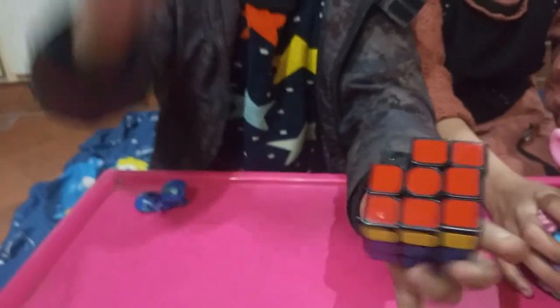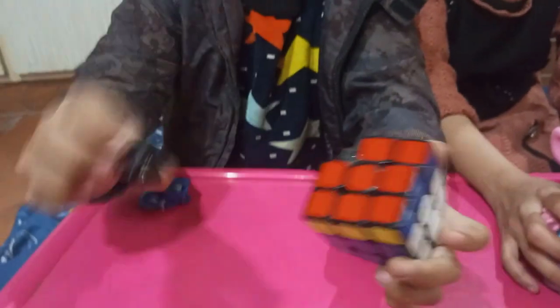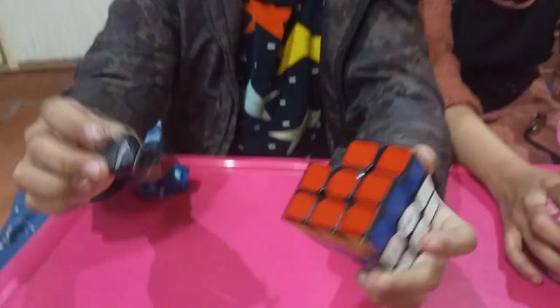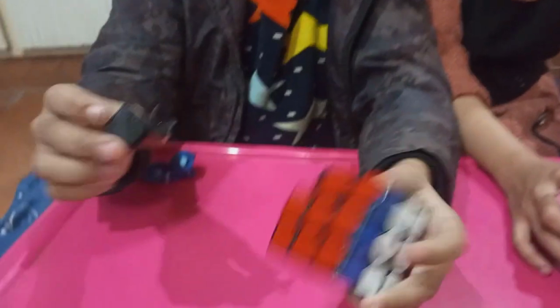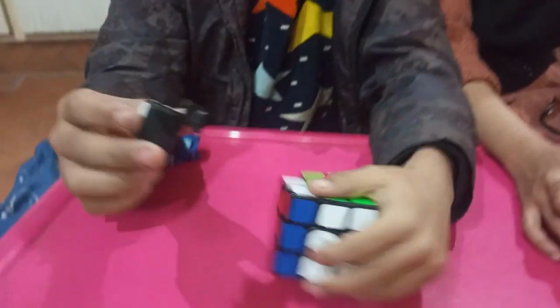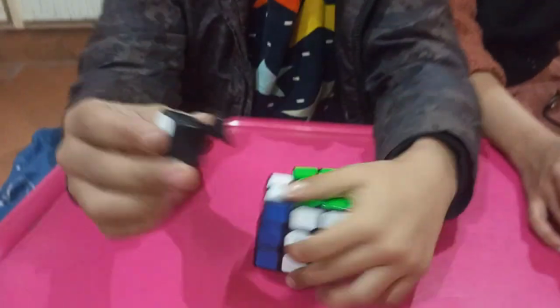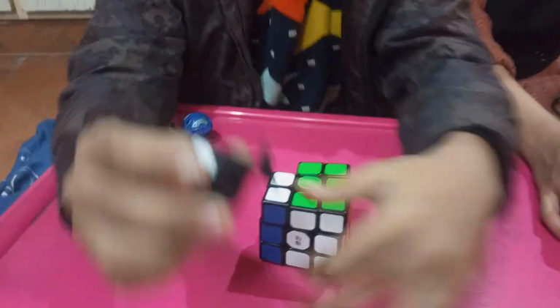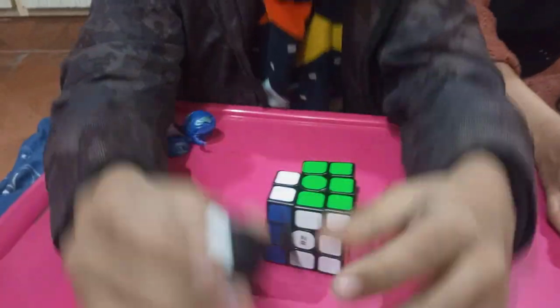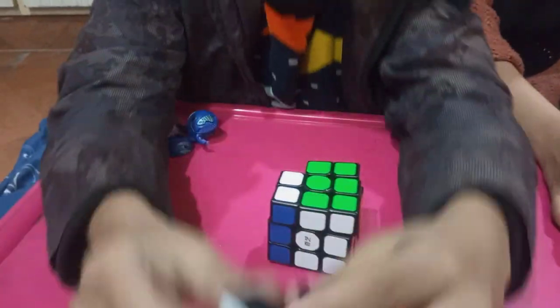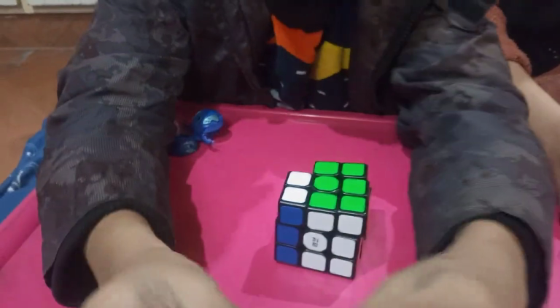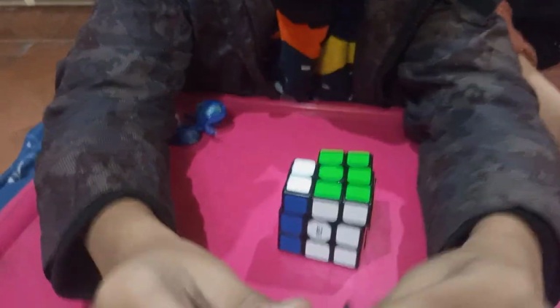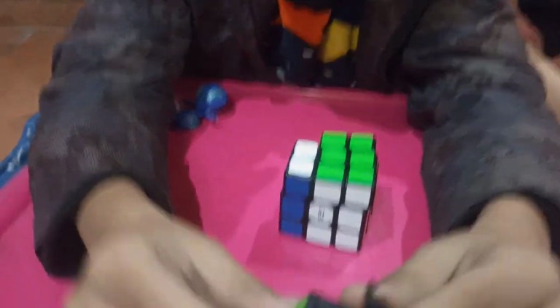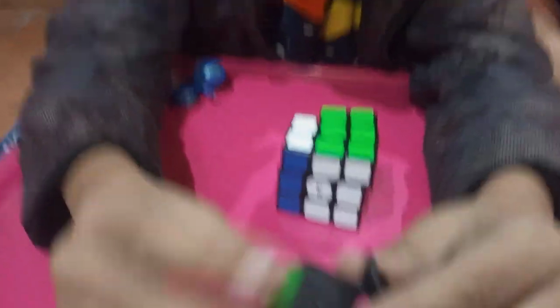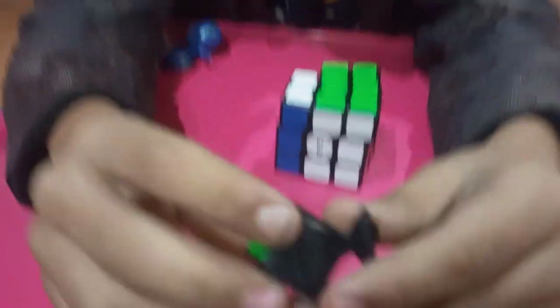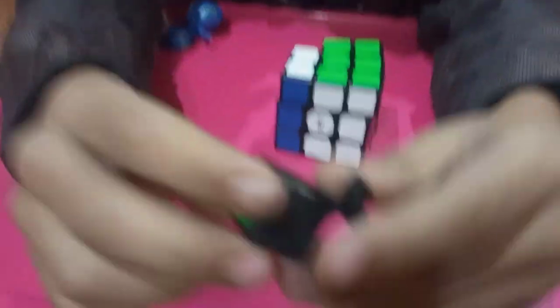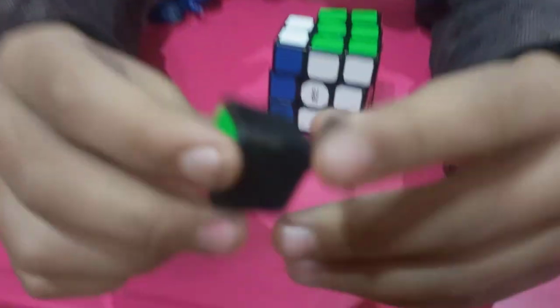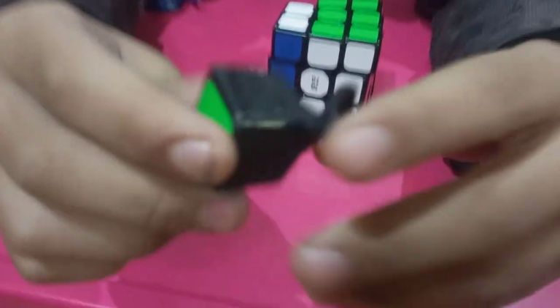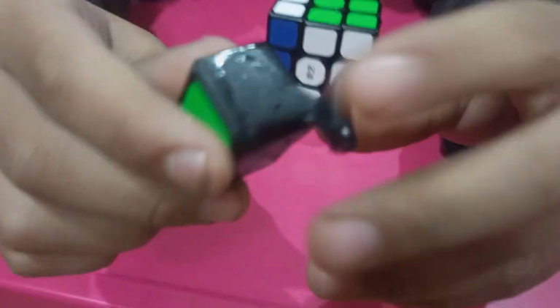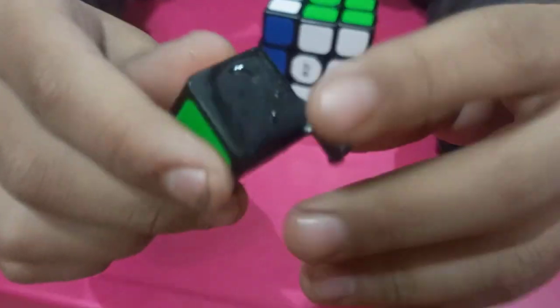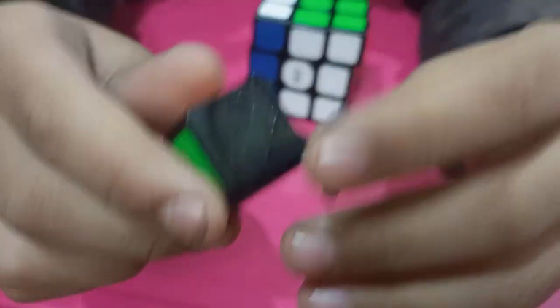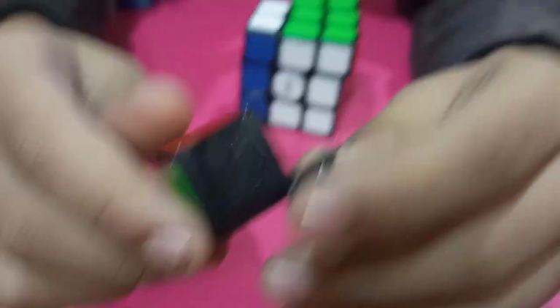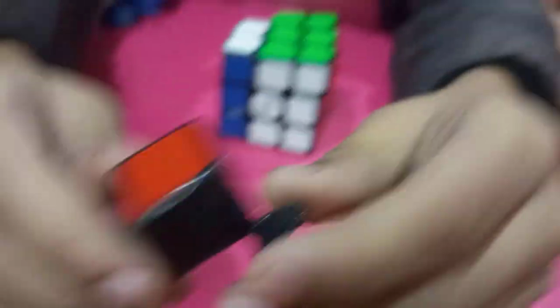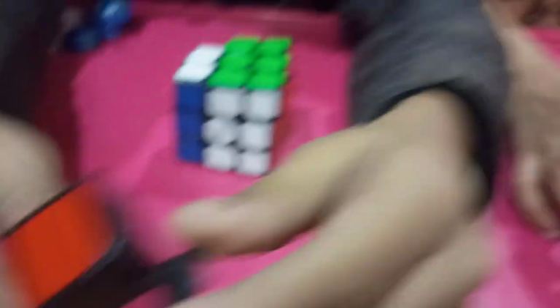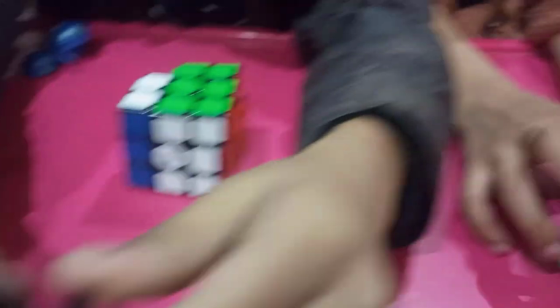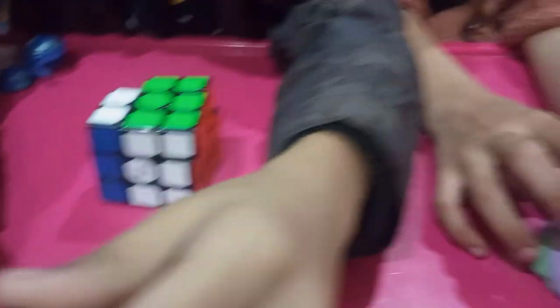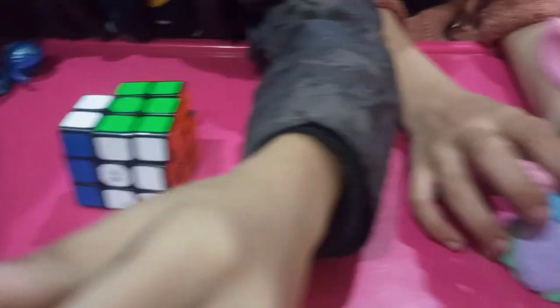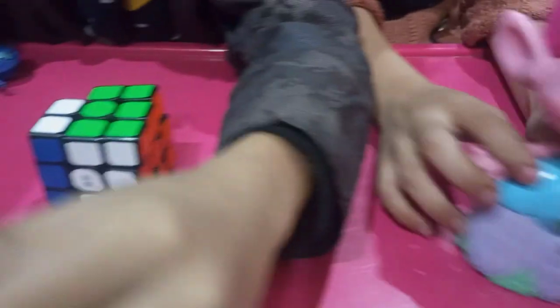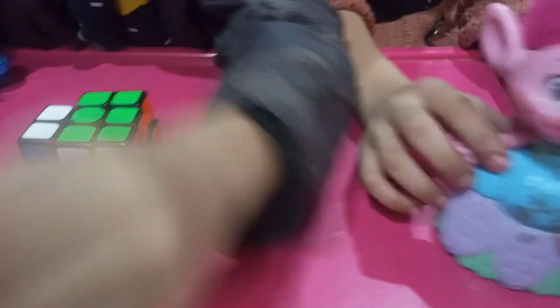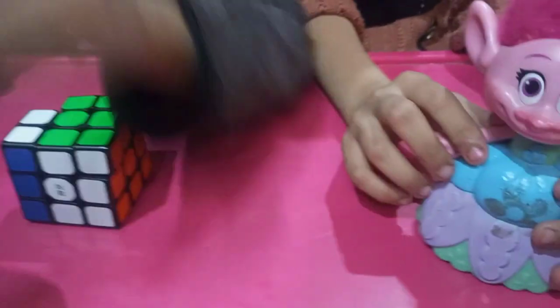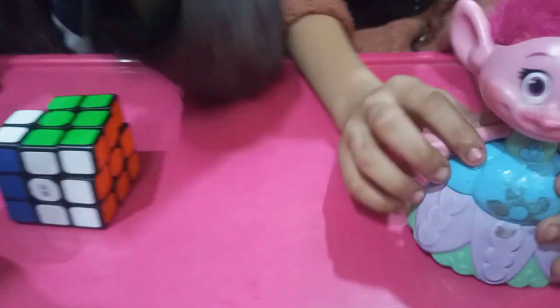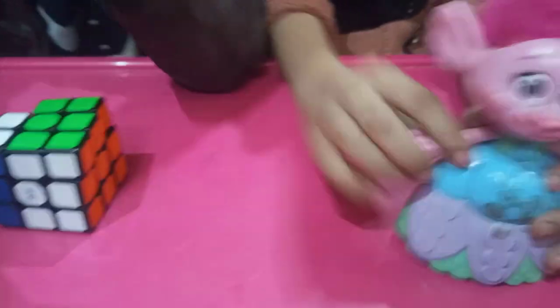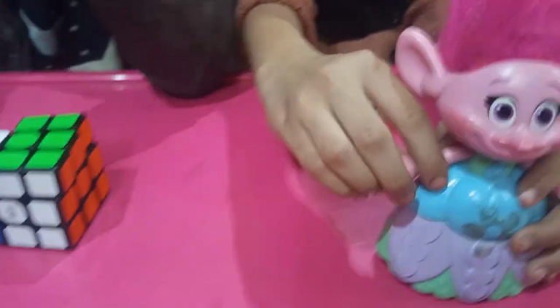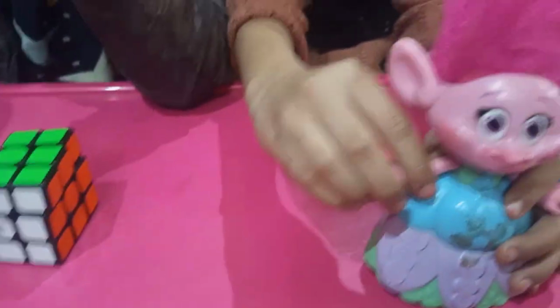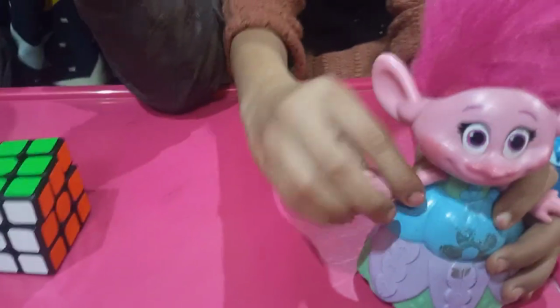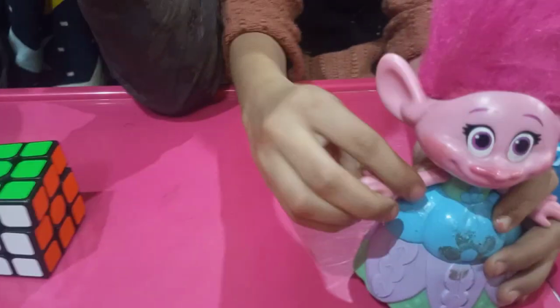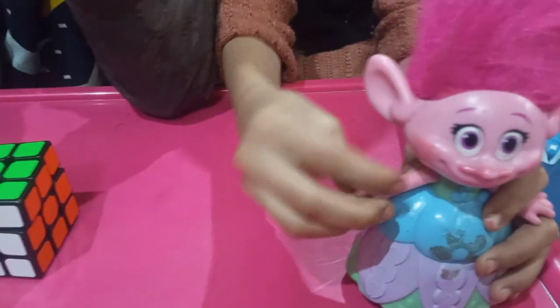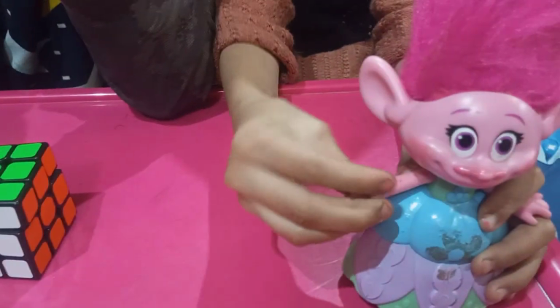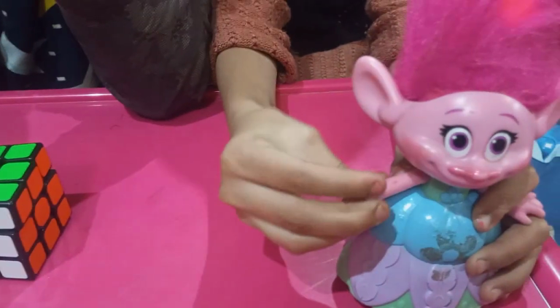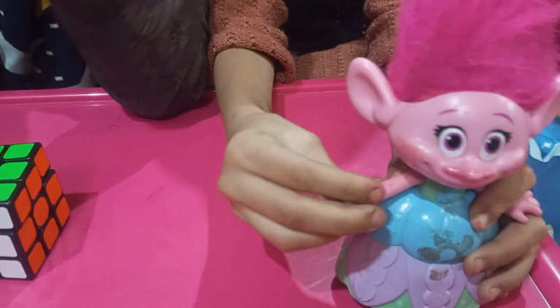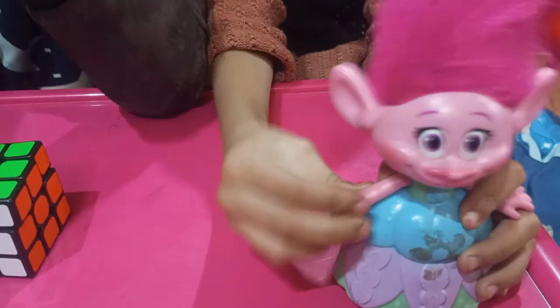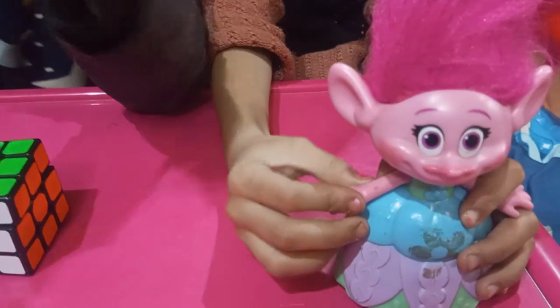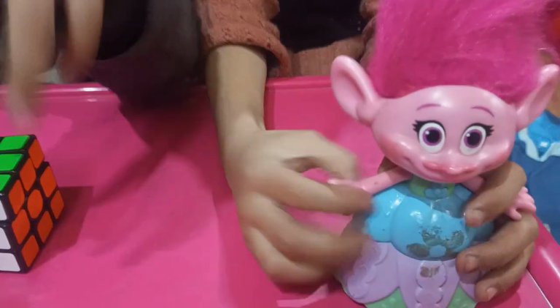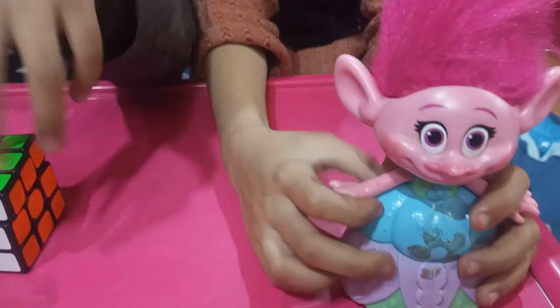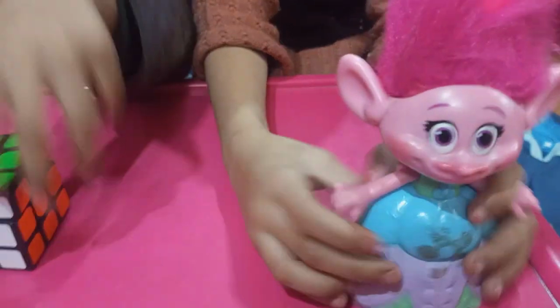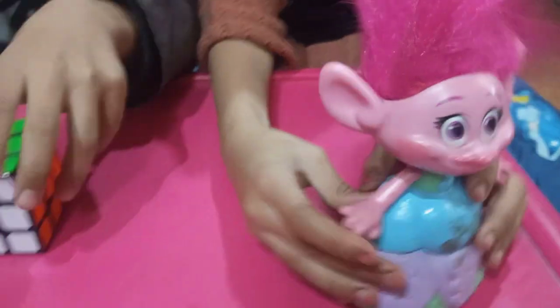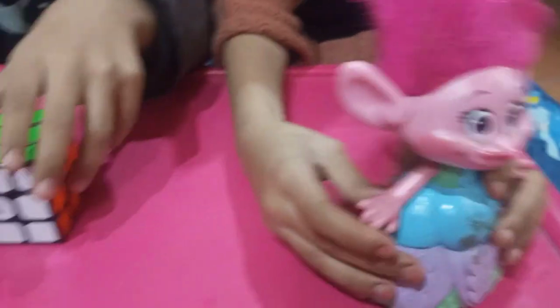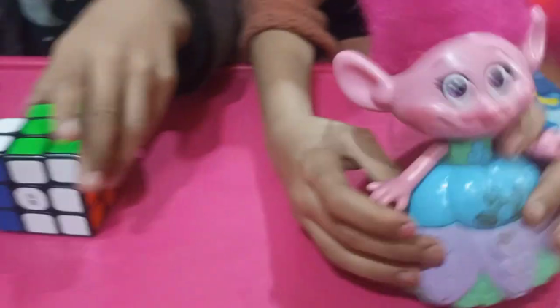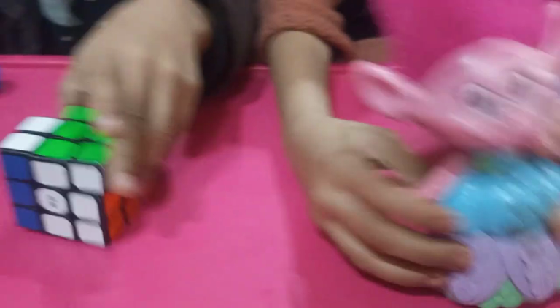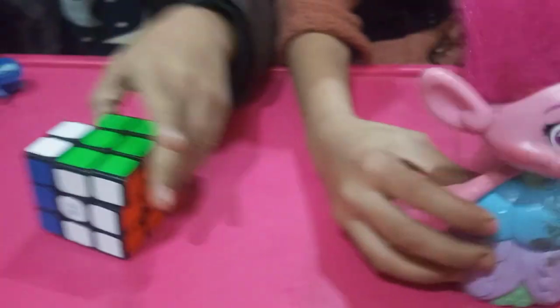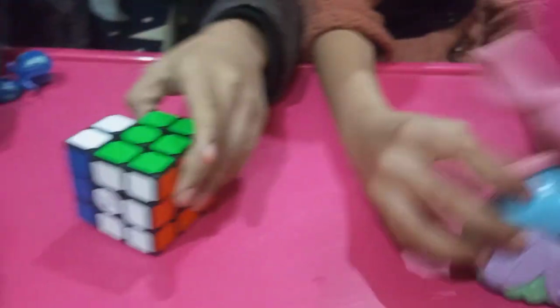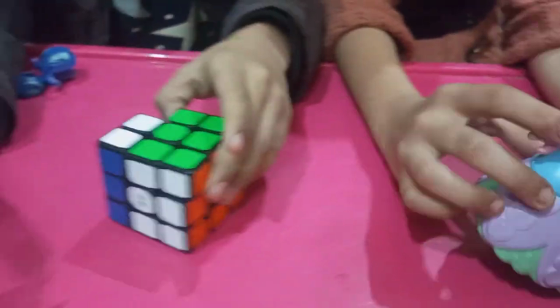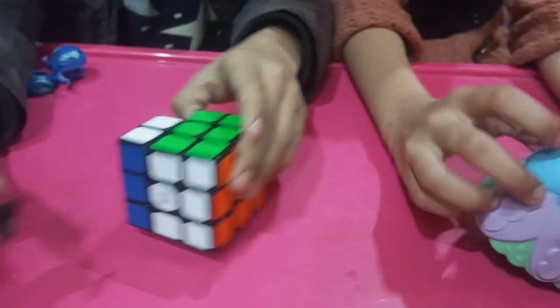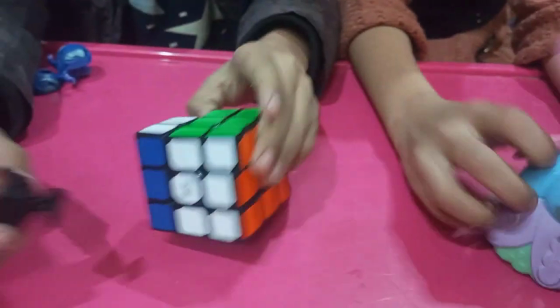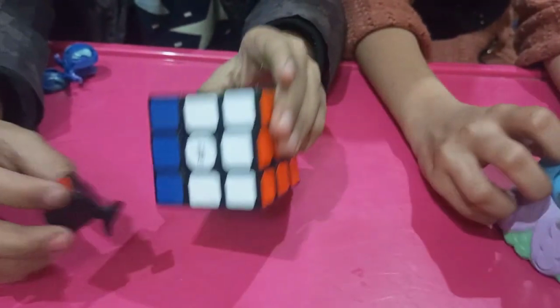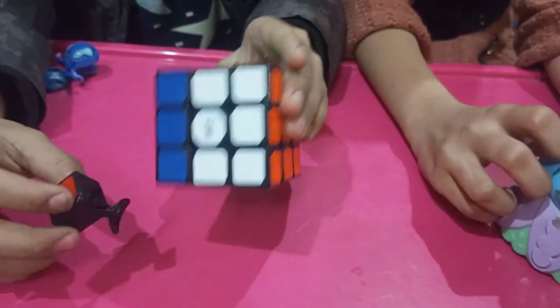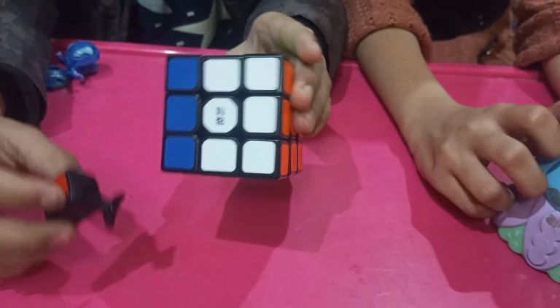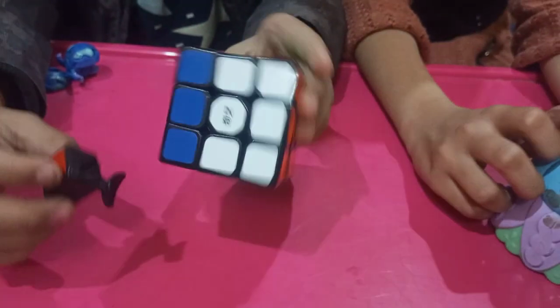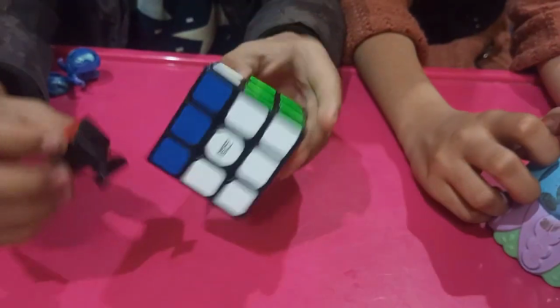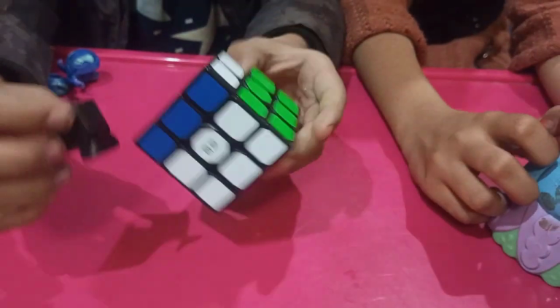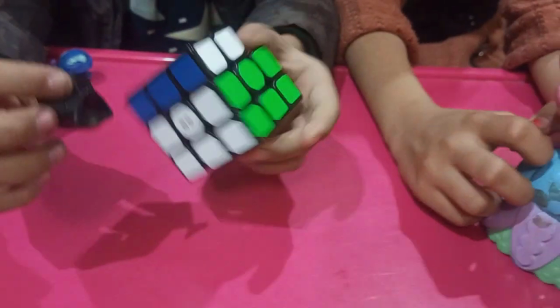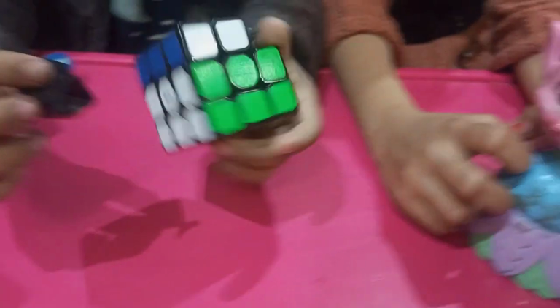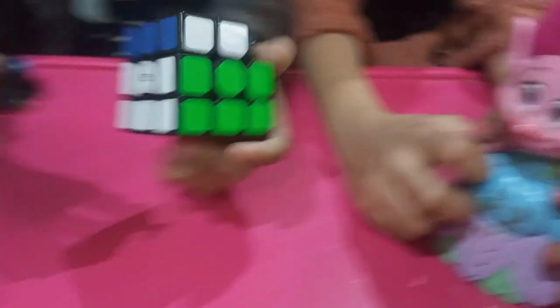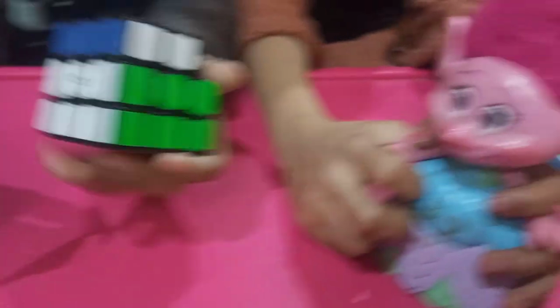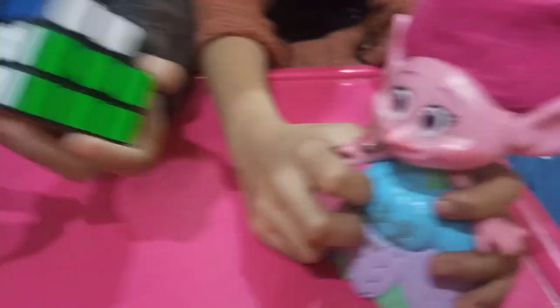It came out. This is the center piece. This is the center piece. What is the name?